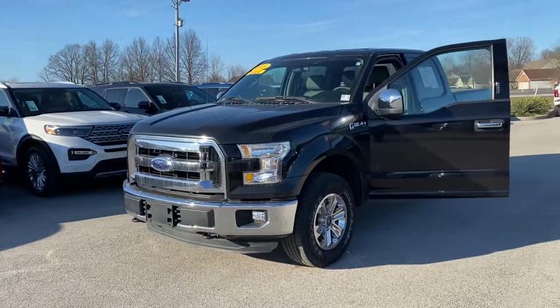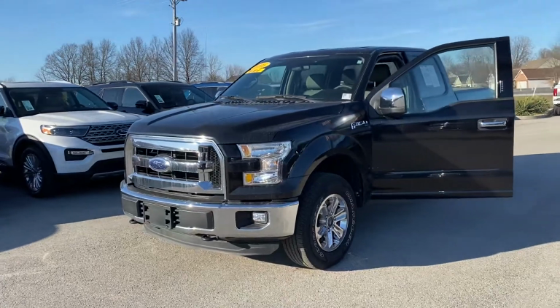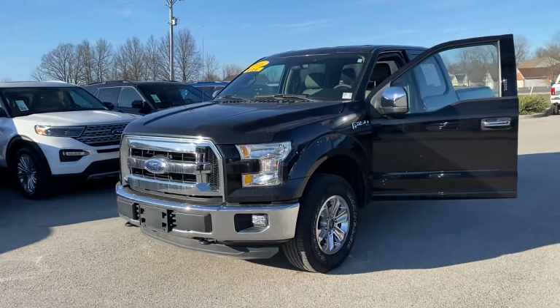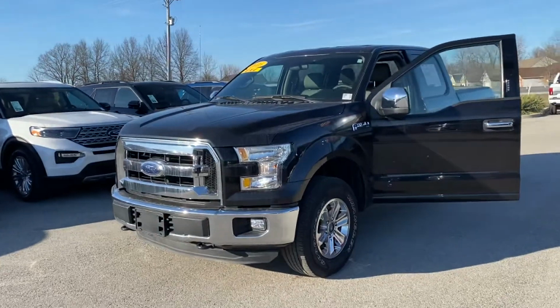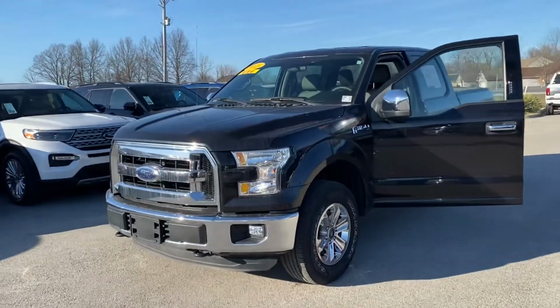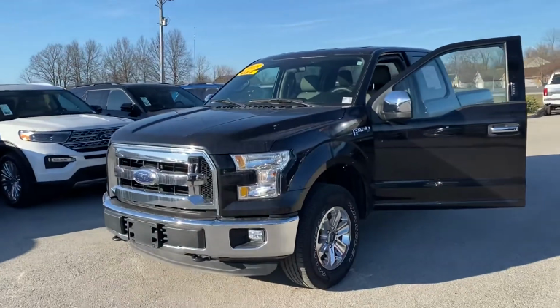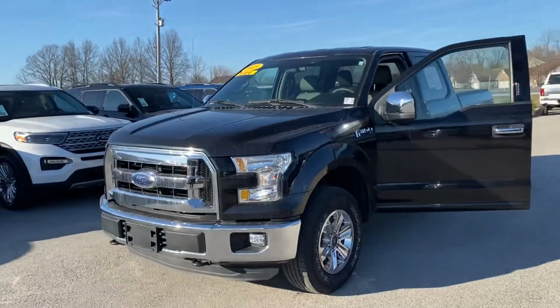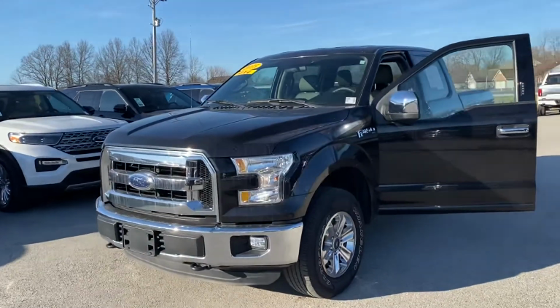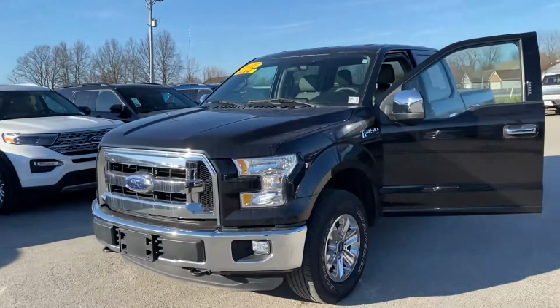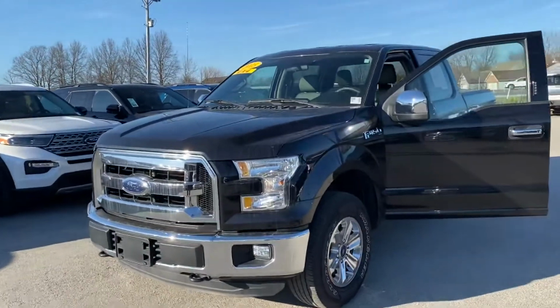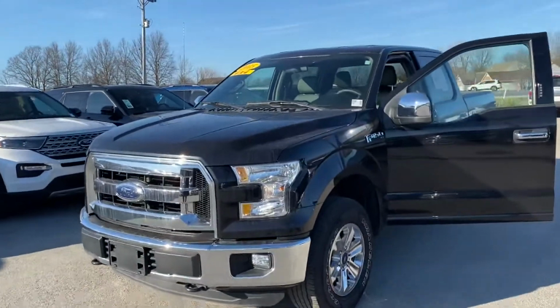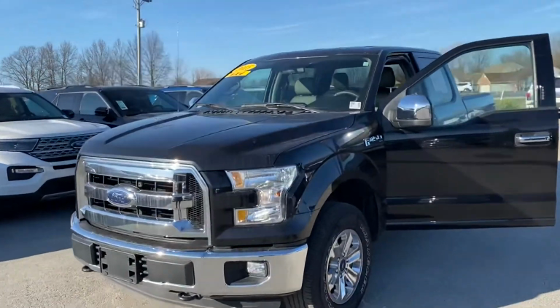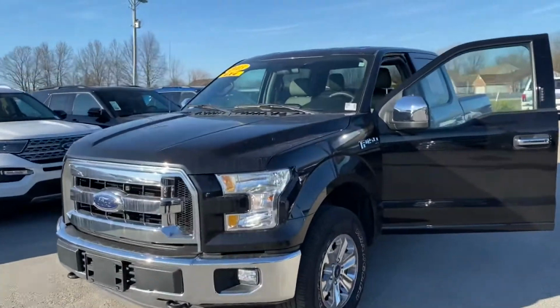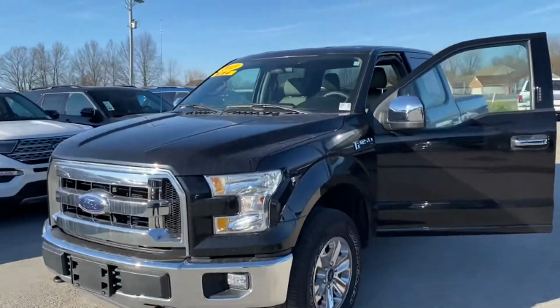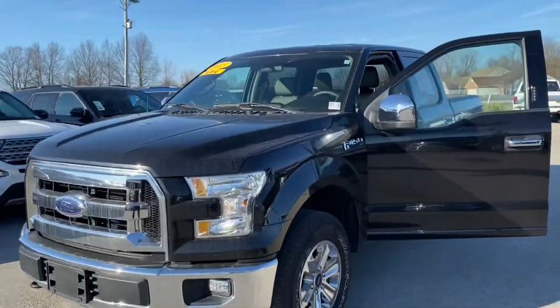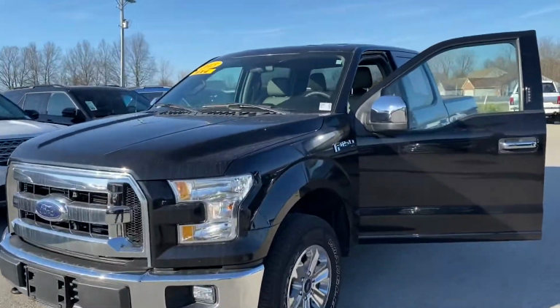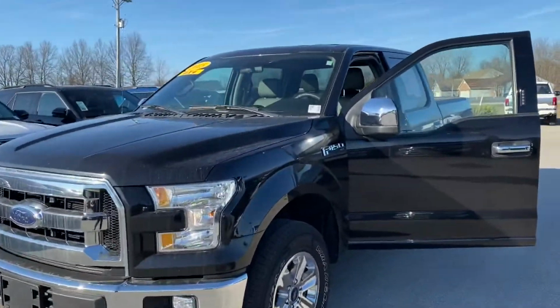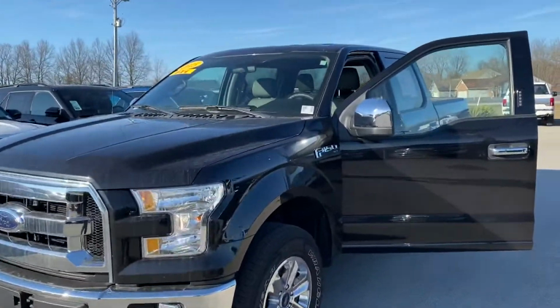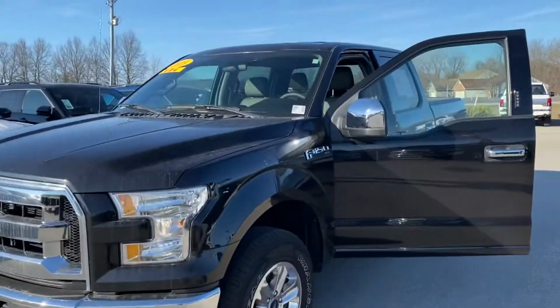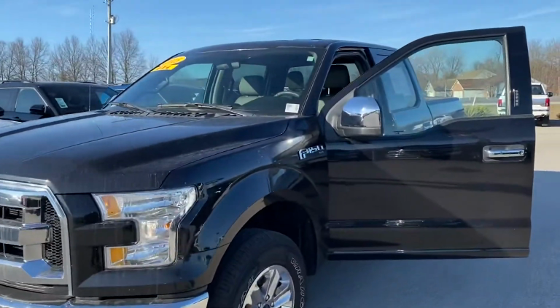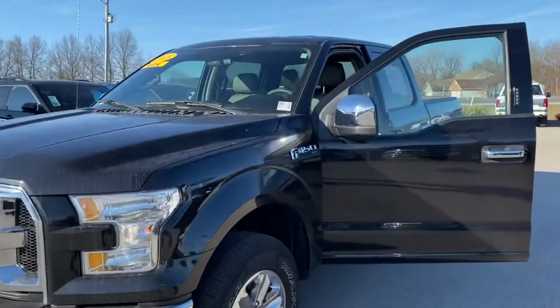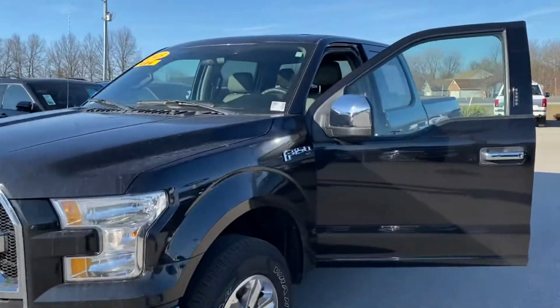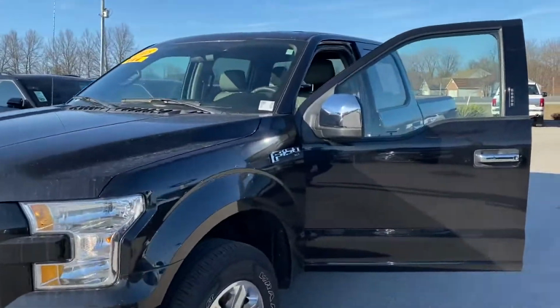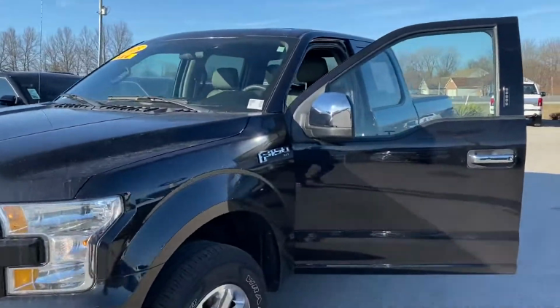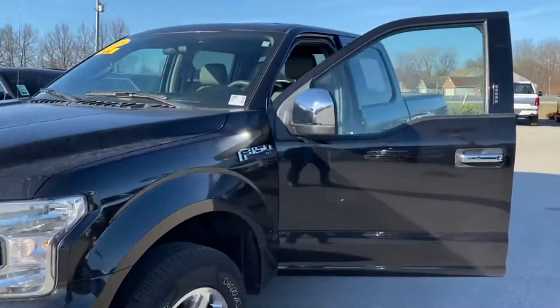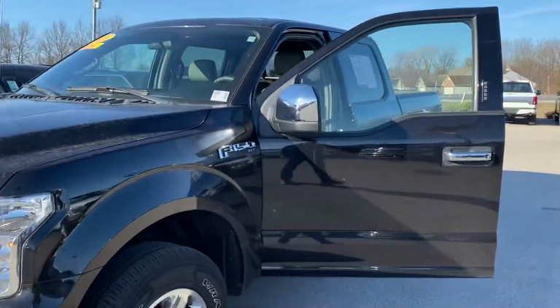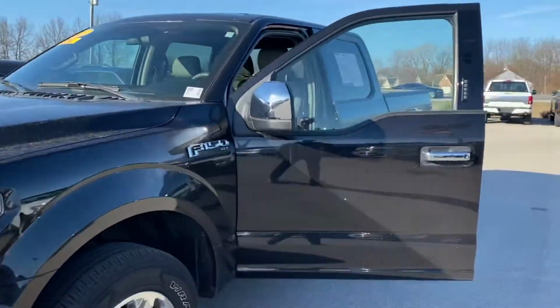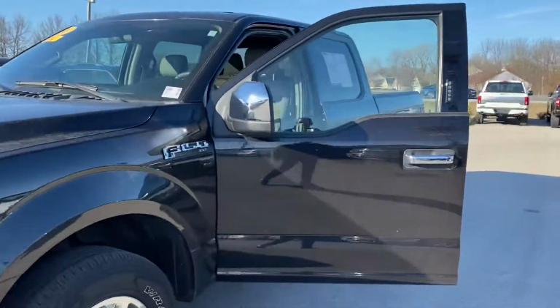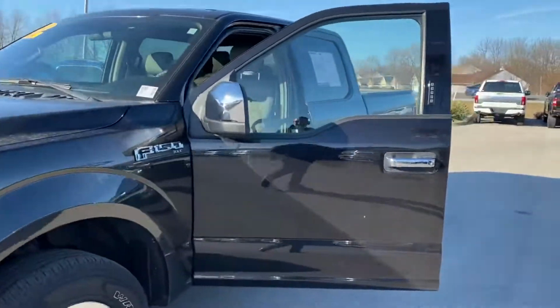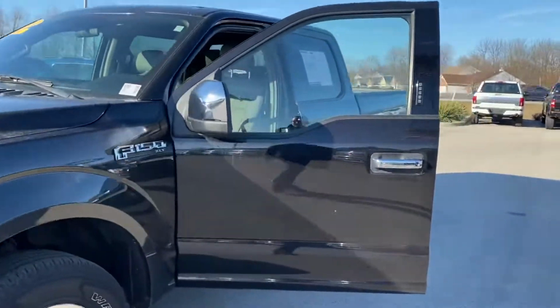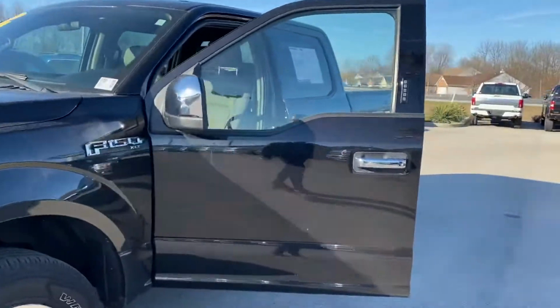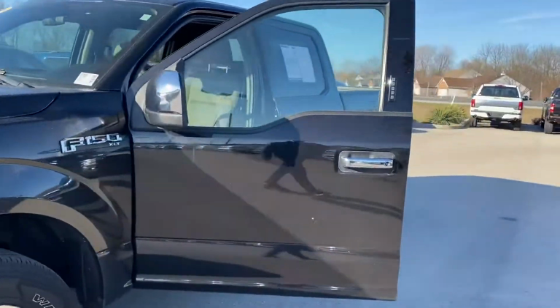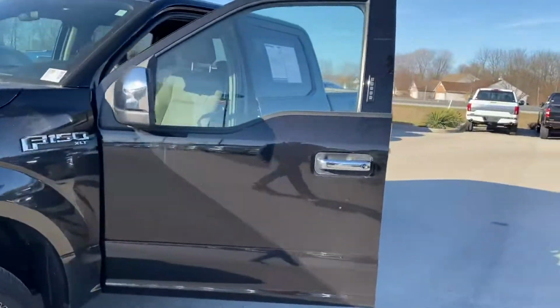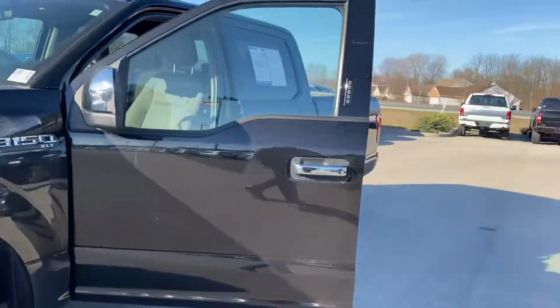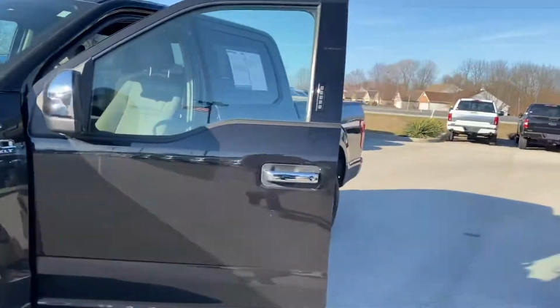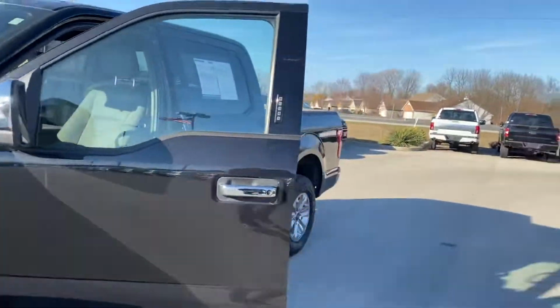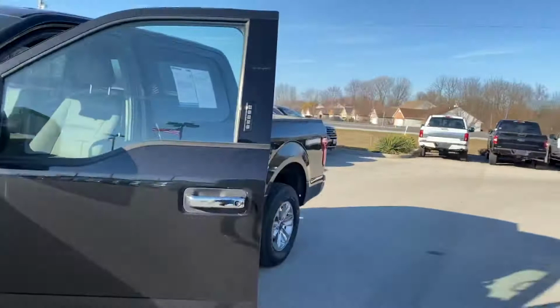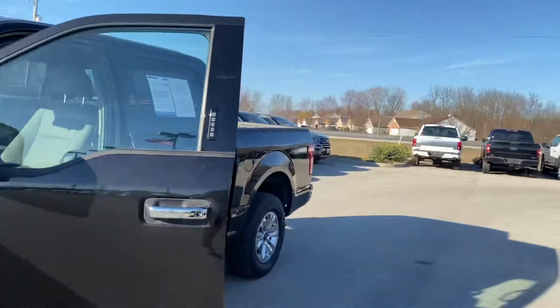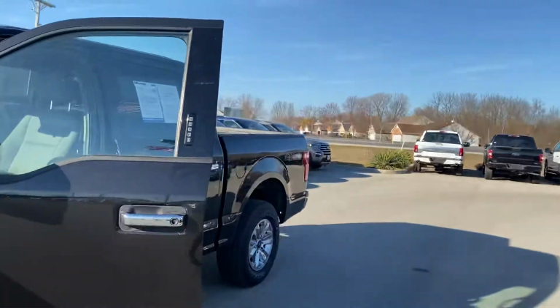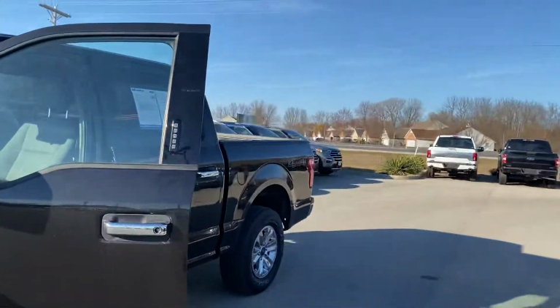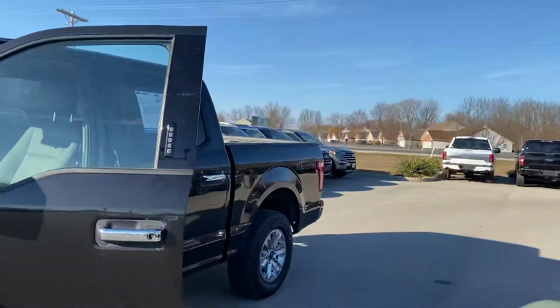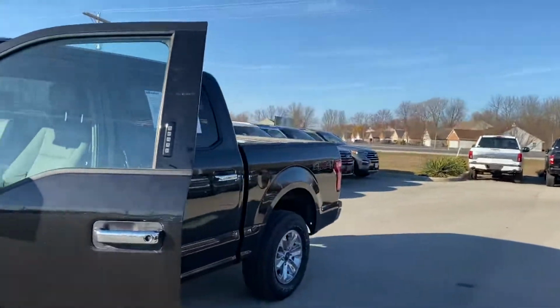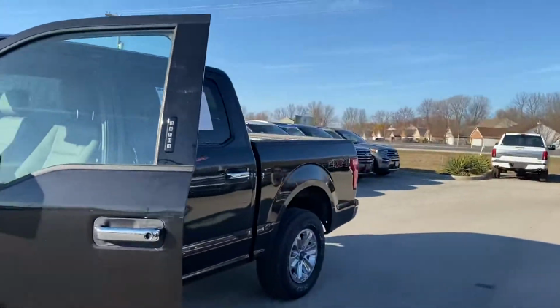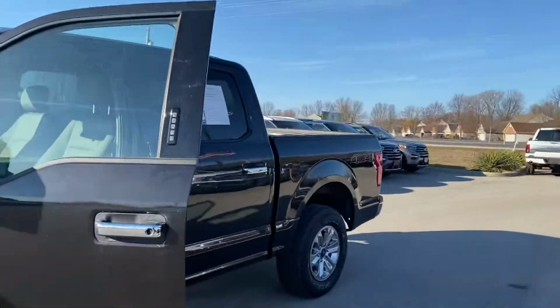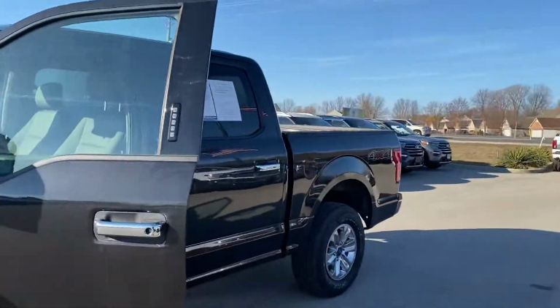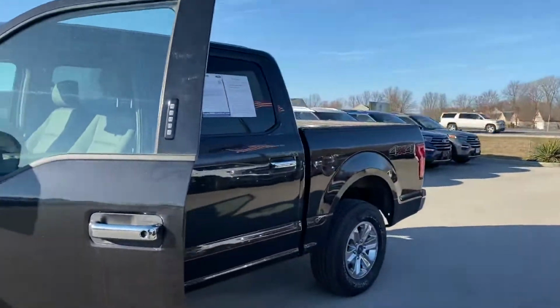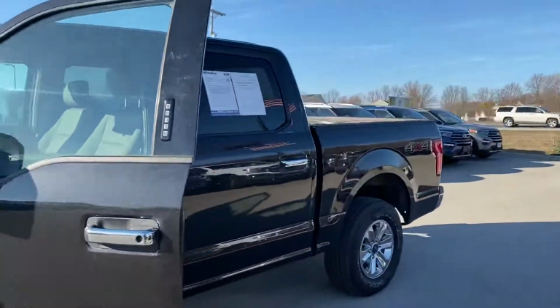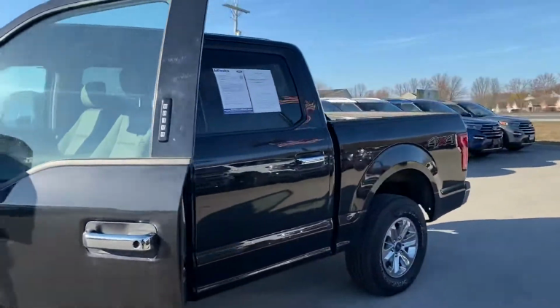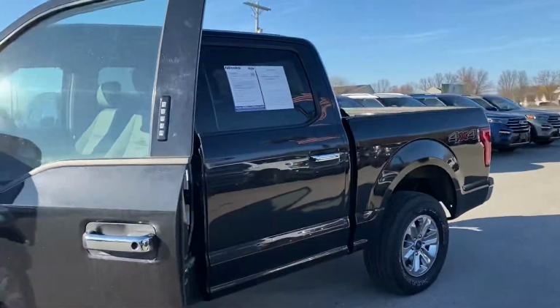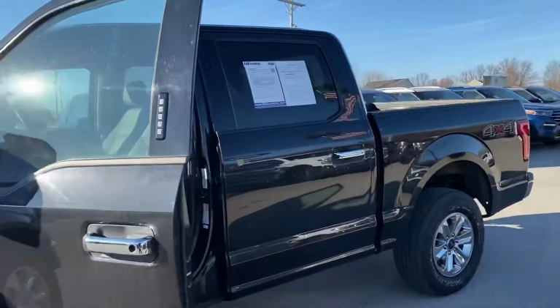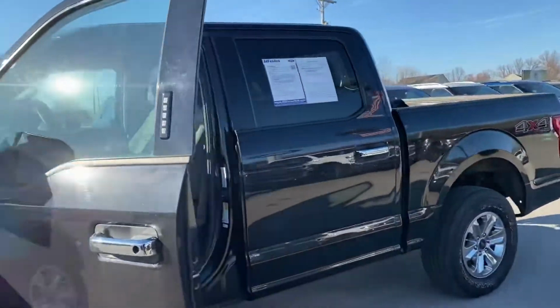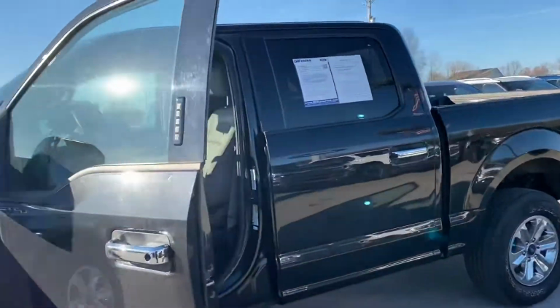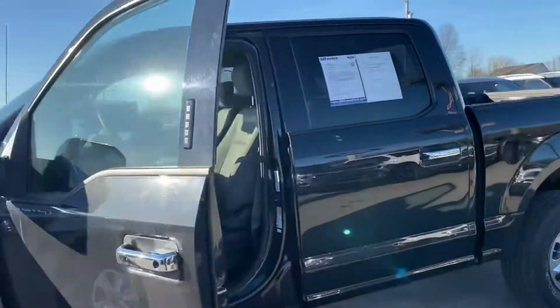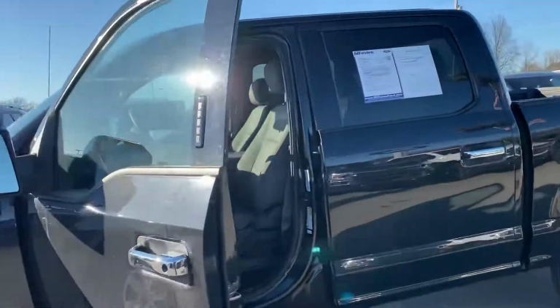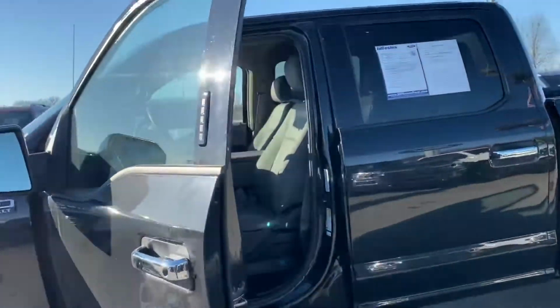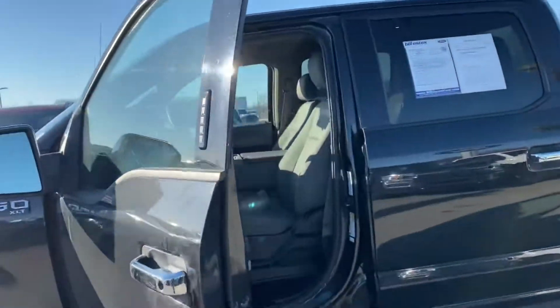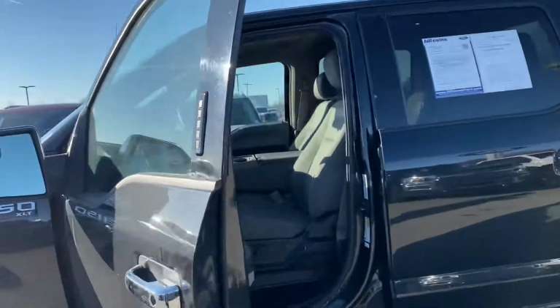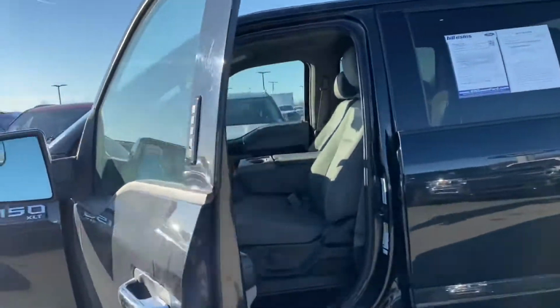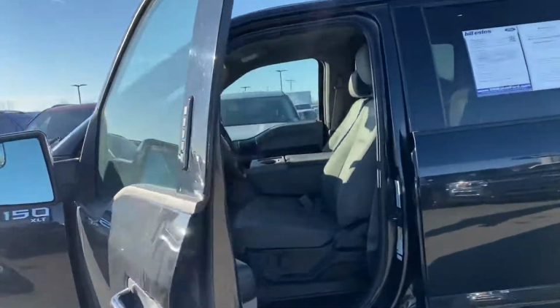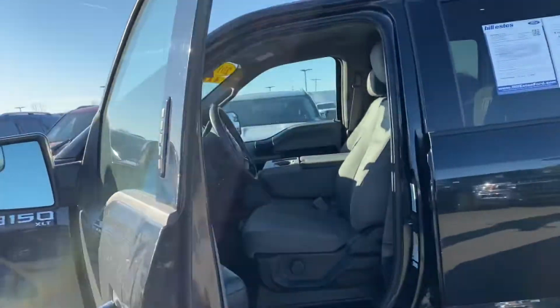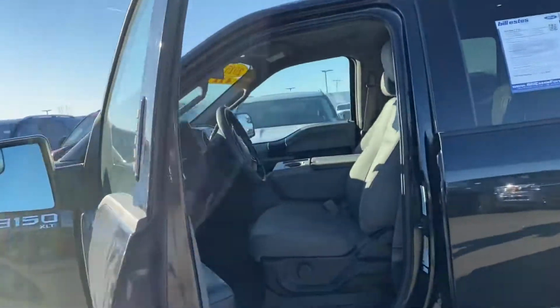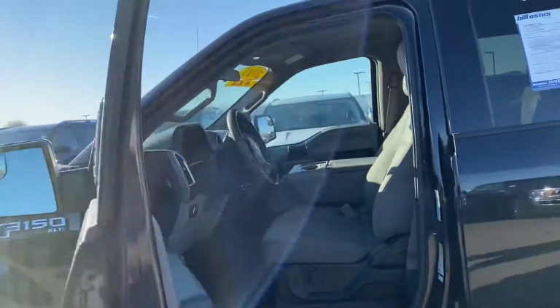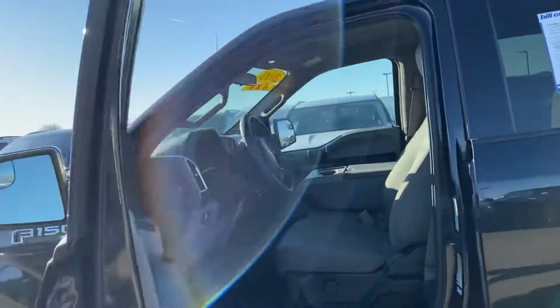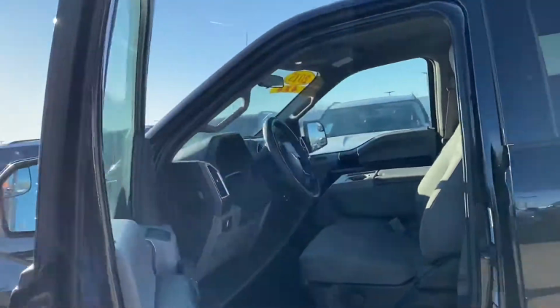Hi, this is Steve Meaghan with Bill Estes Ford. This is the 2015 Ford F-150 you inquired about online.